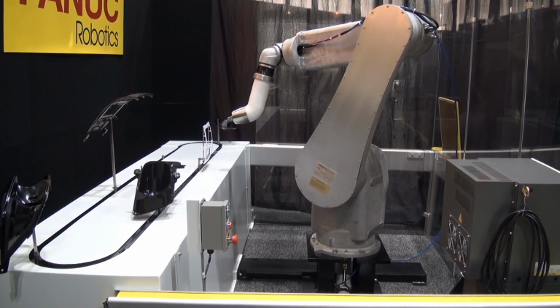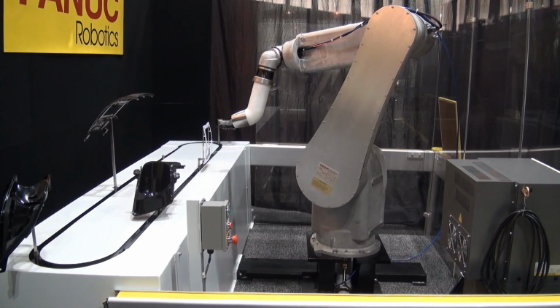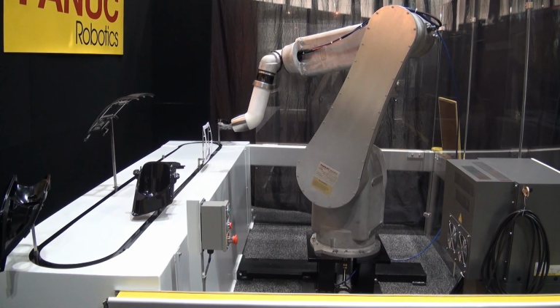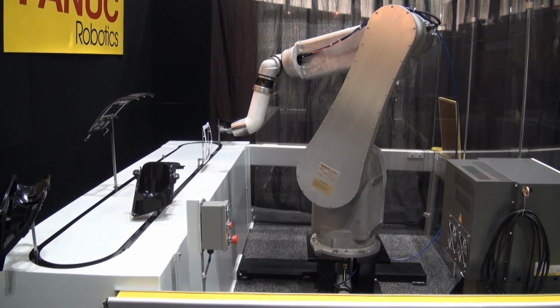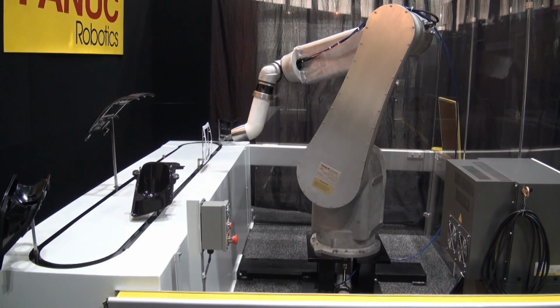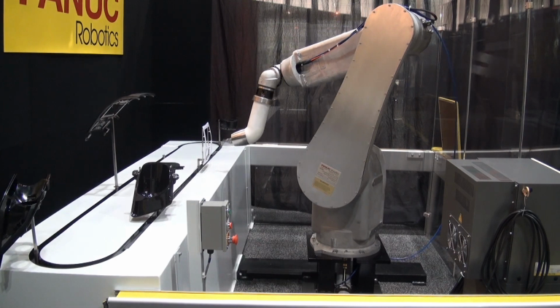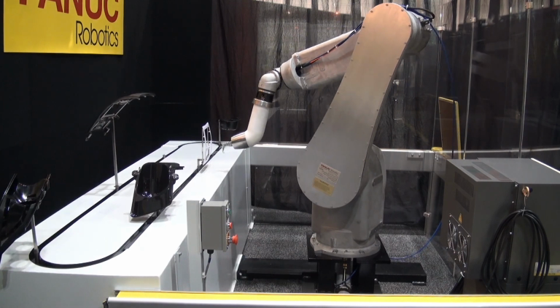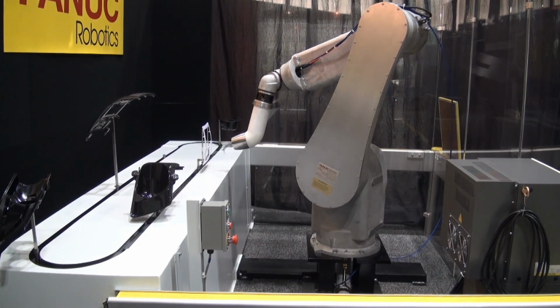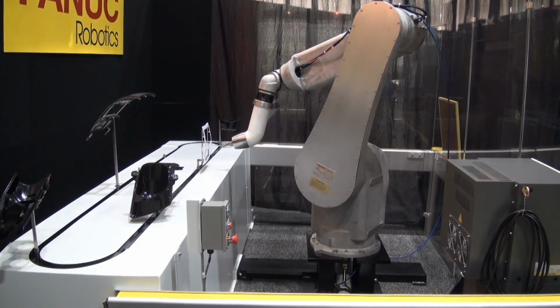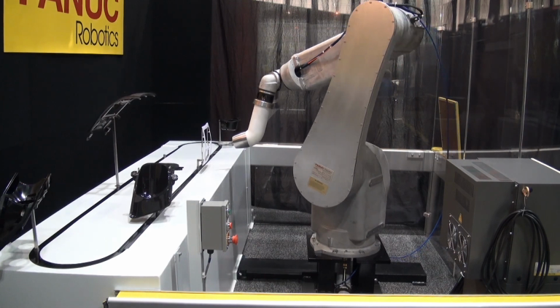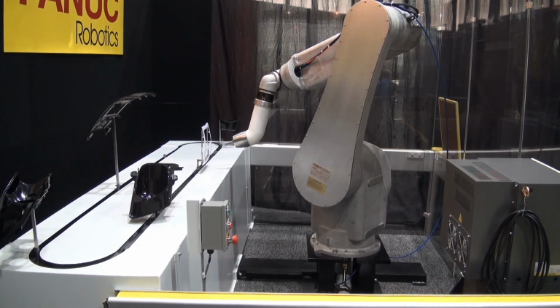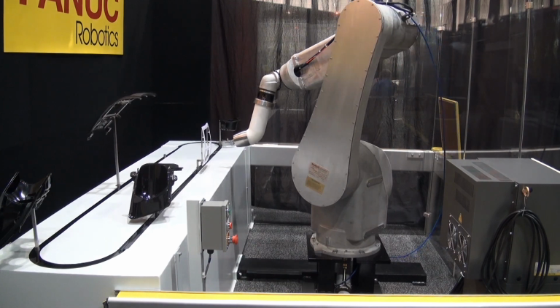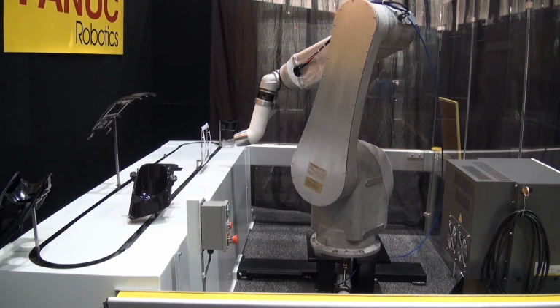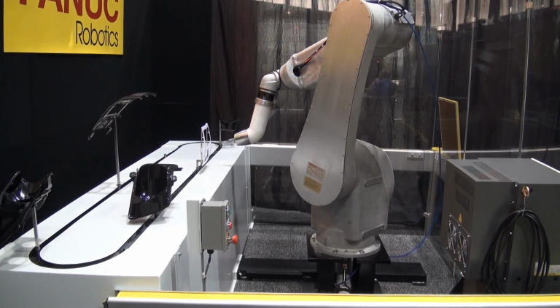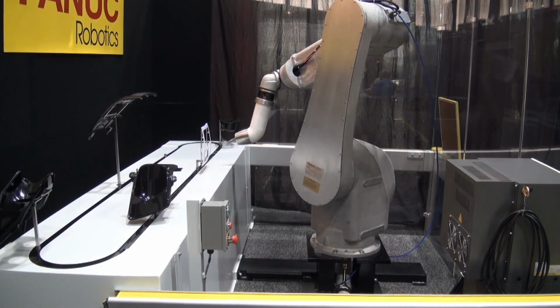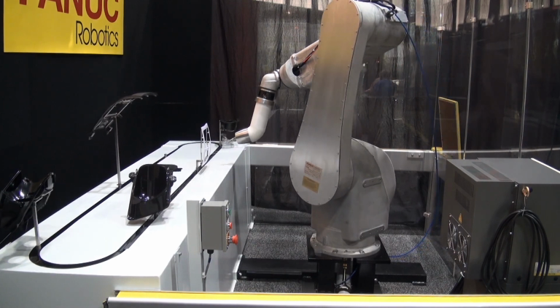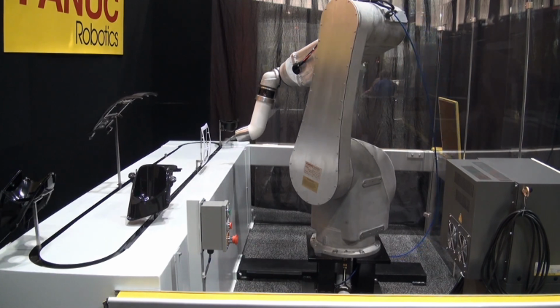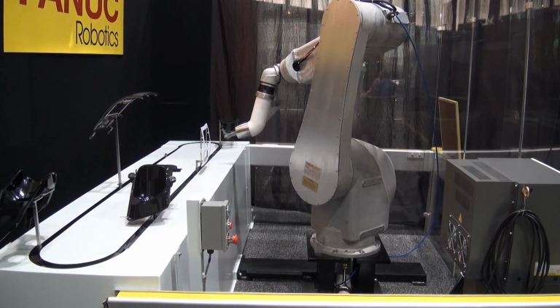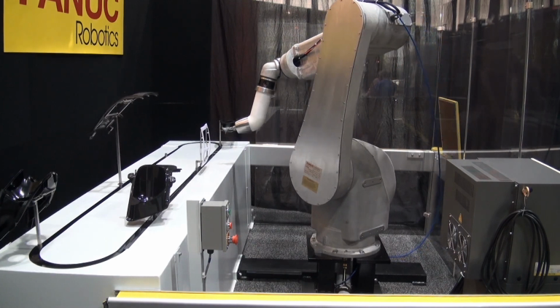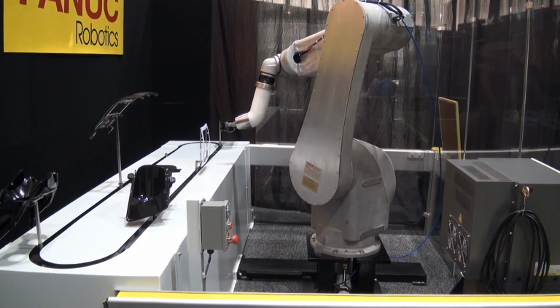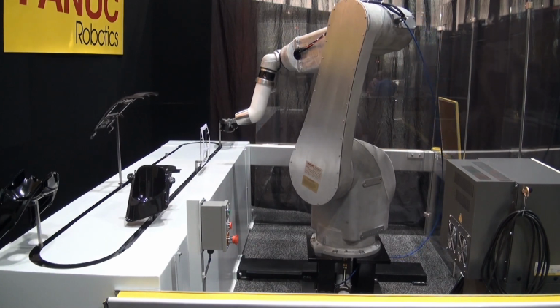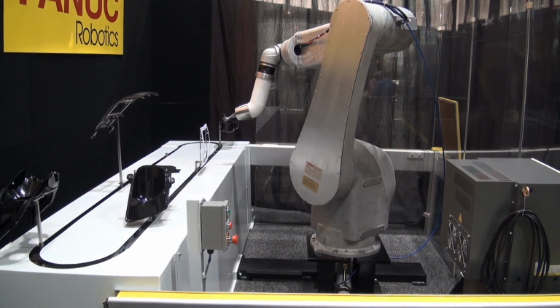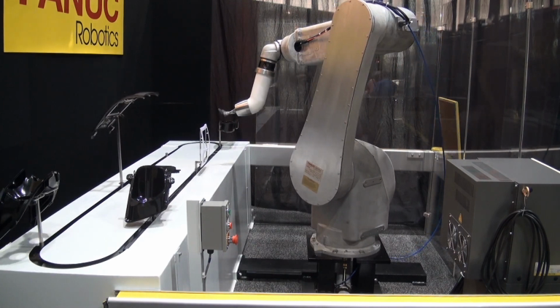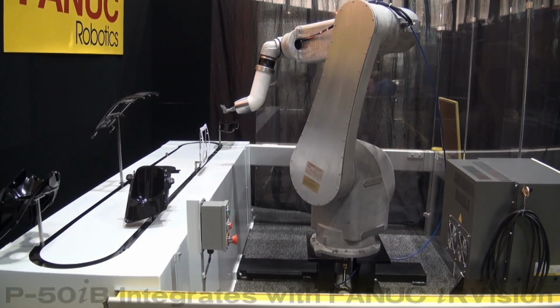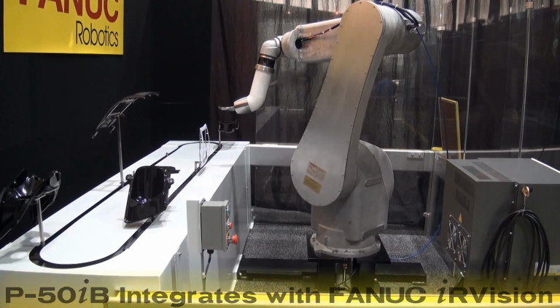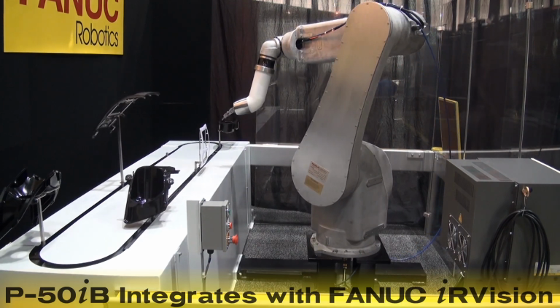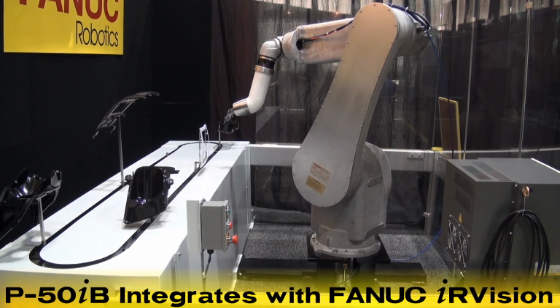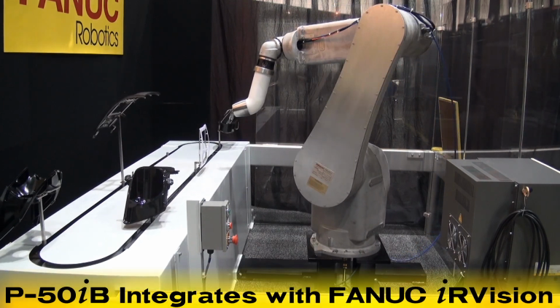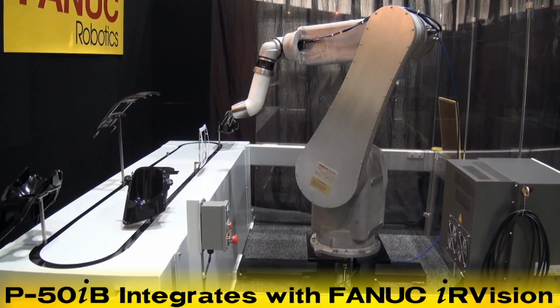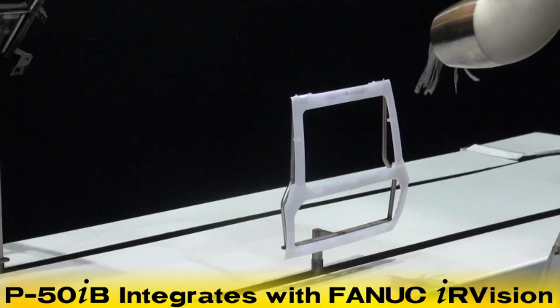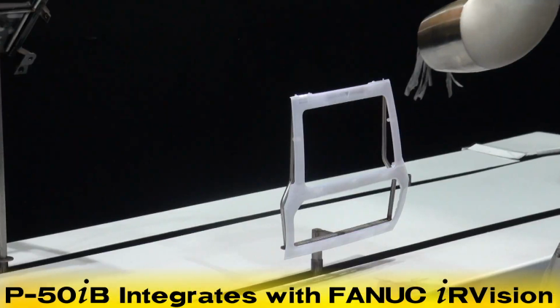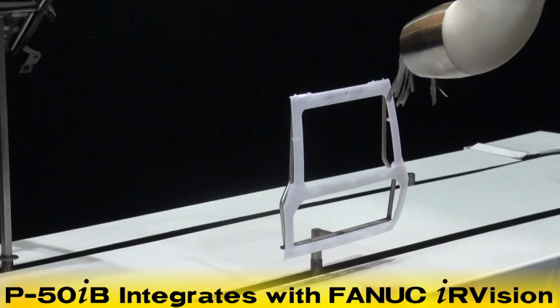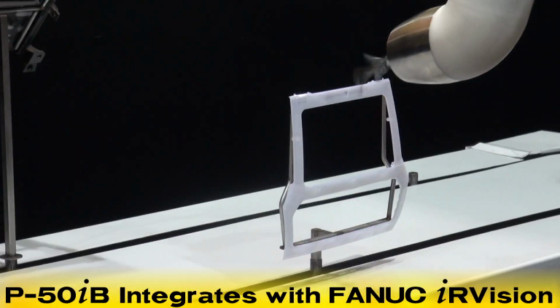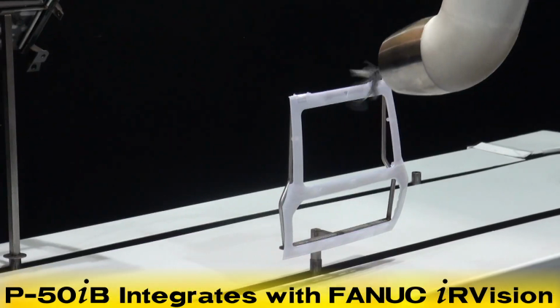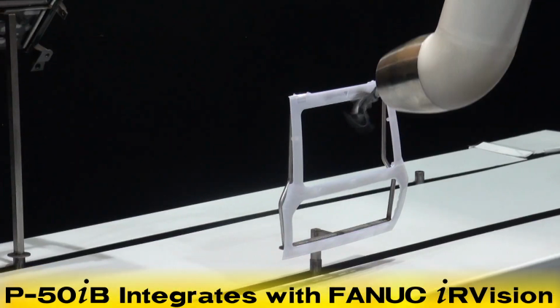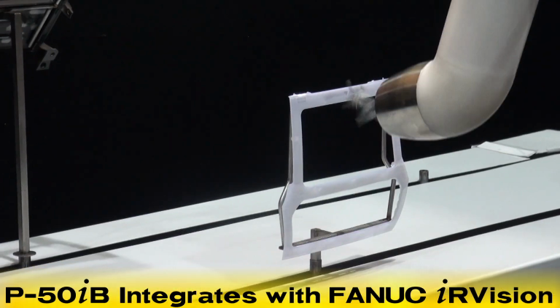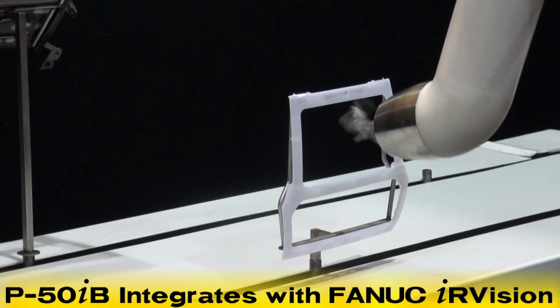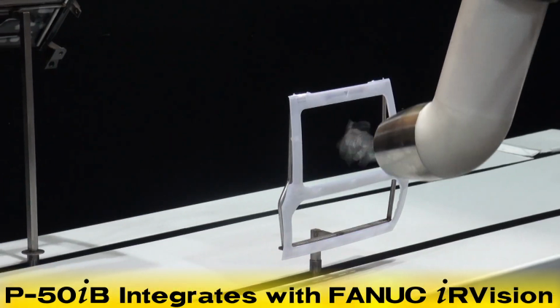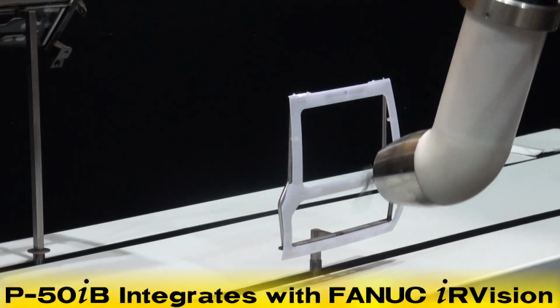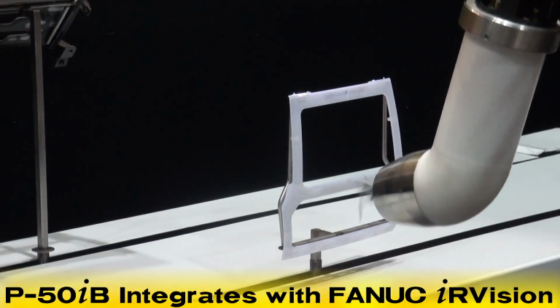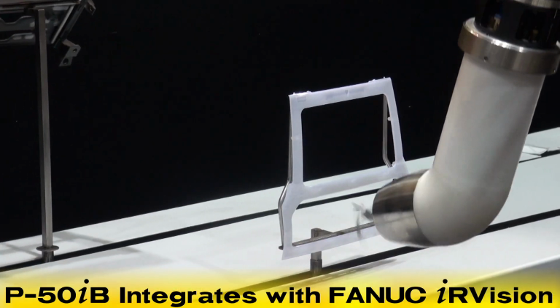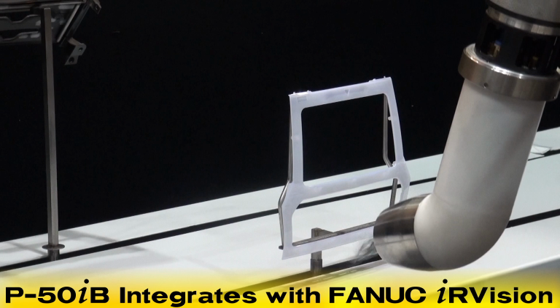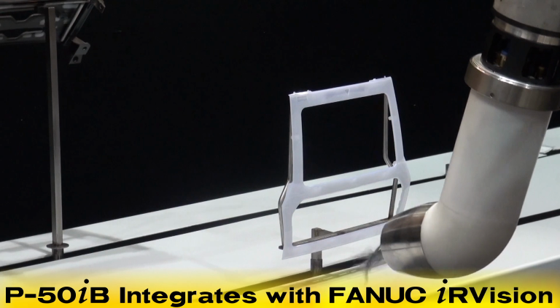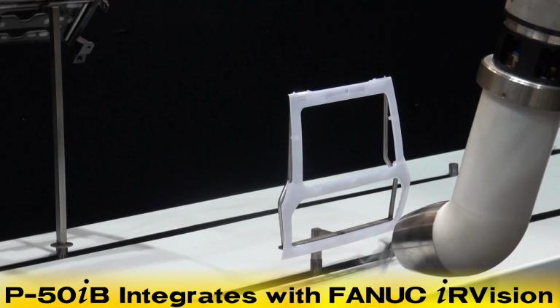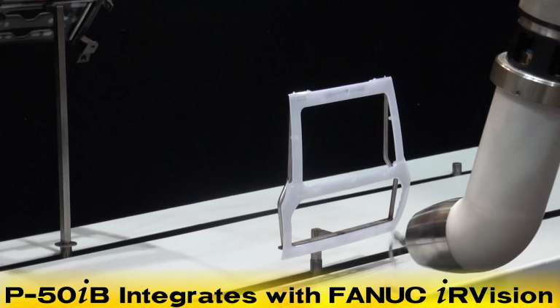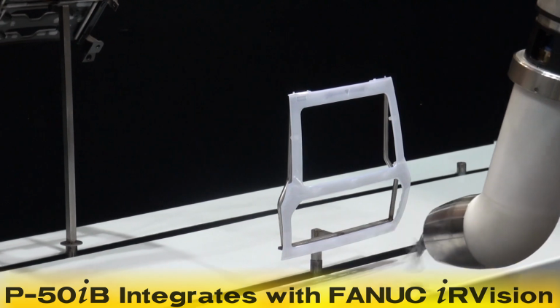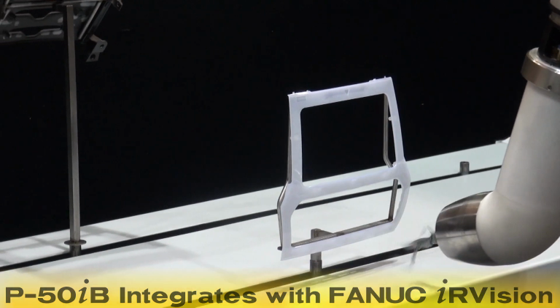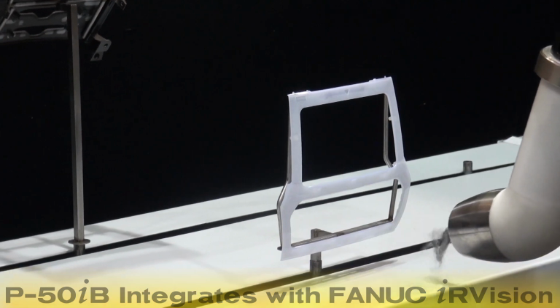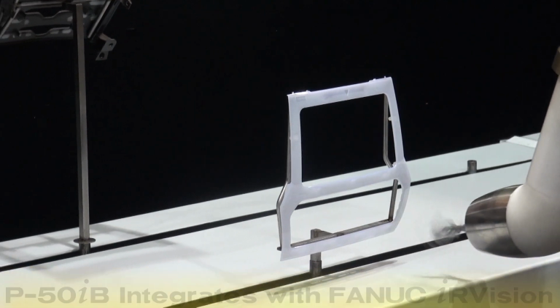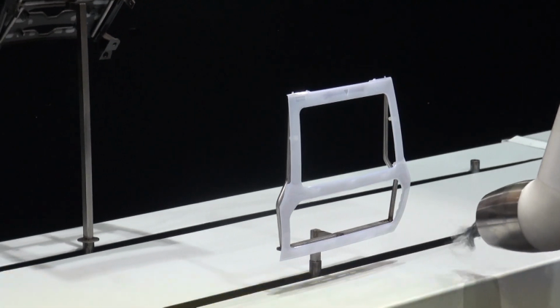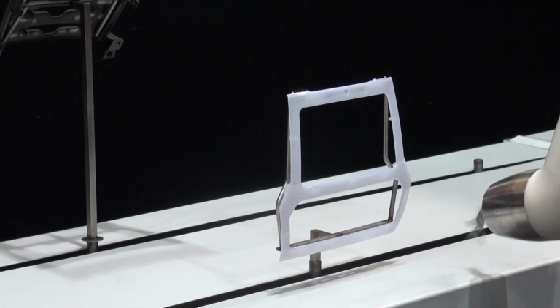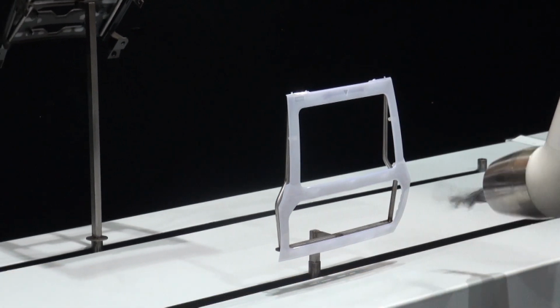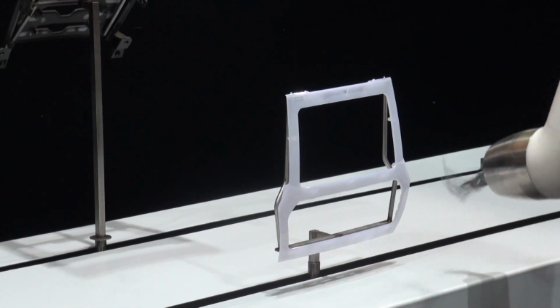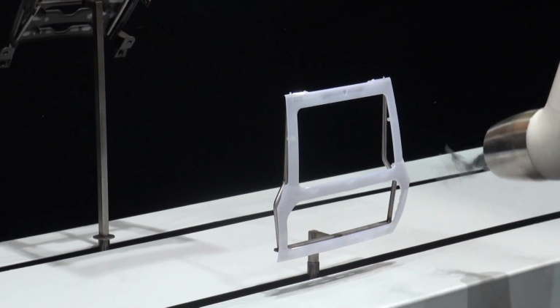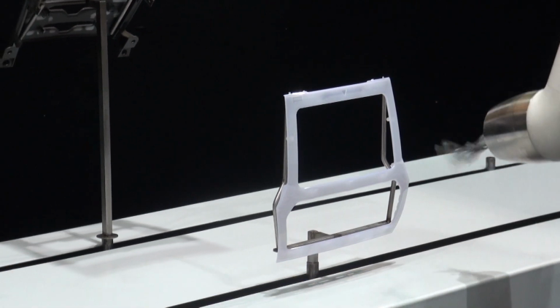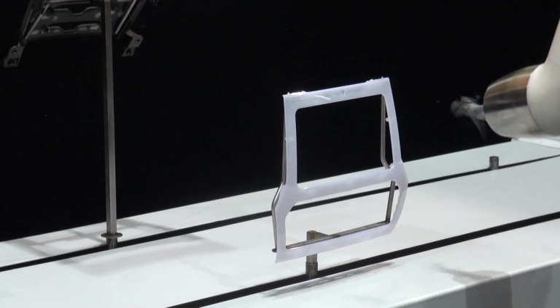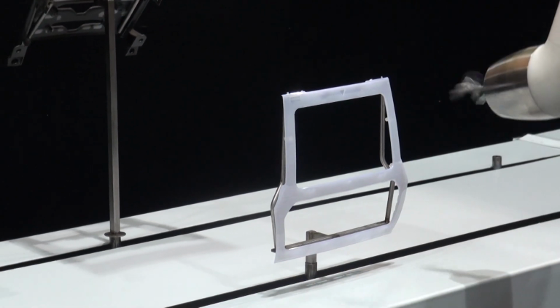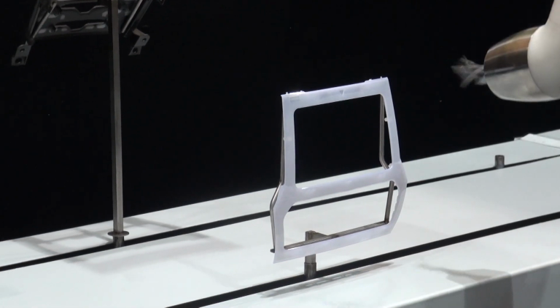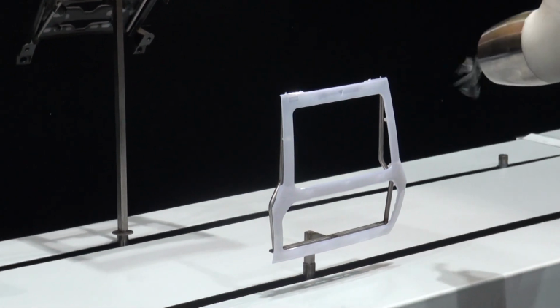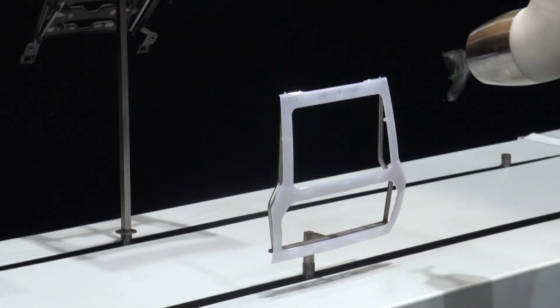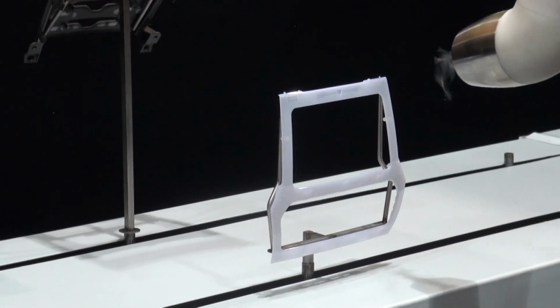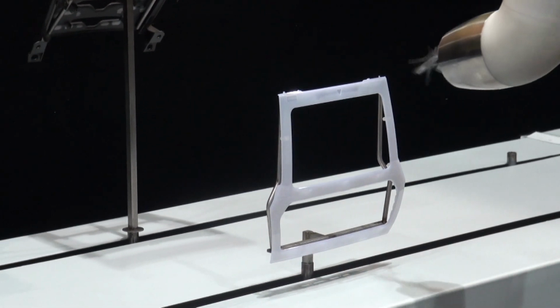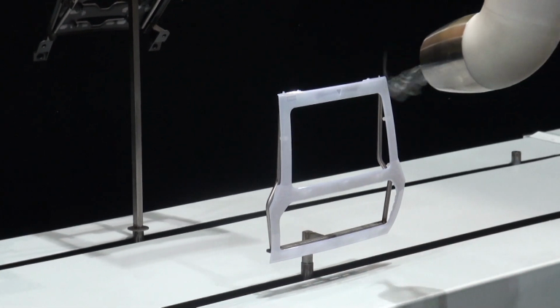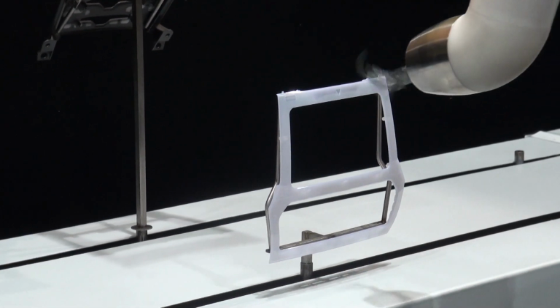Both models of the P50IB can be equipped with Fanuc's patented IR Vision software, which can identify parts in multiple orientations.